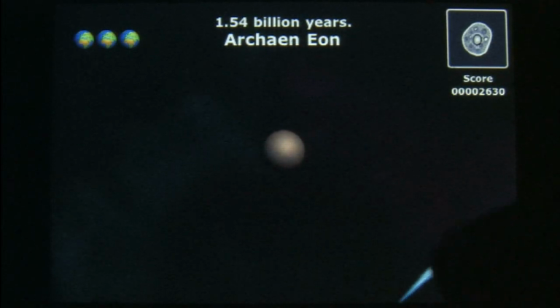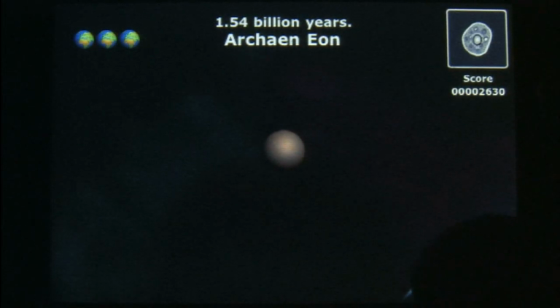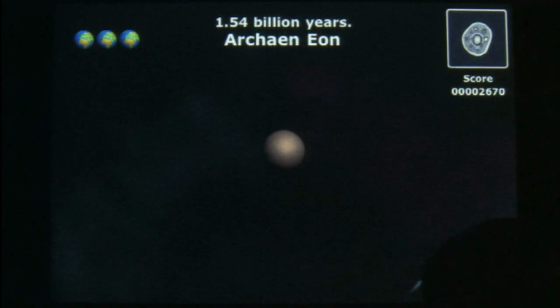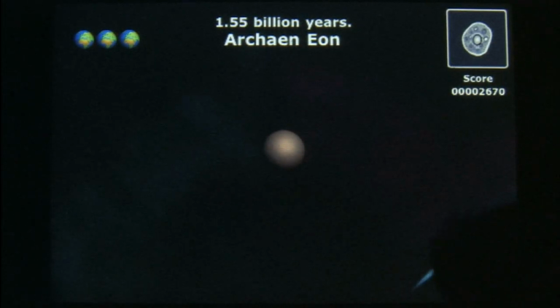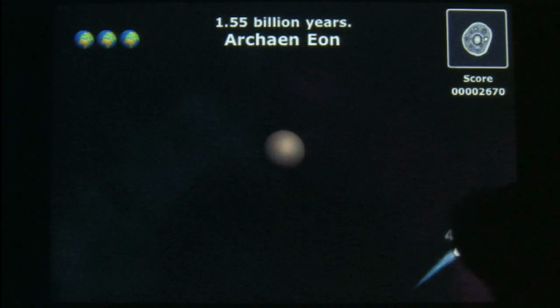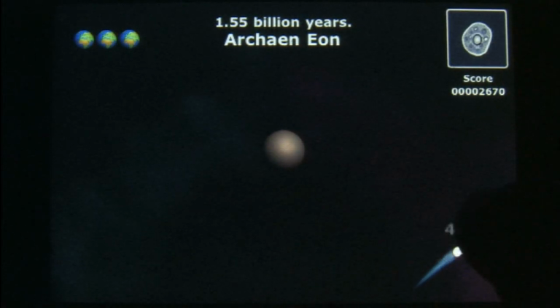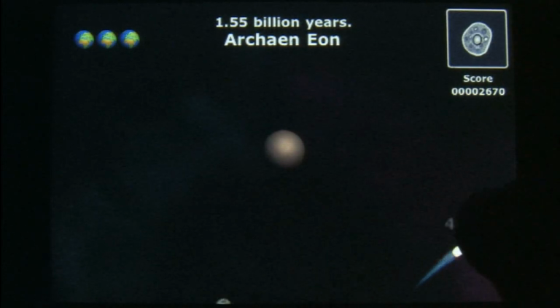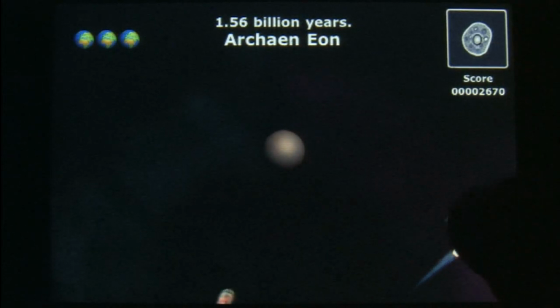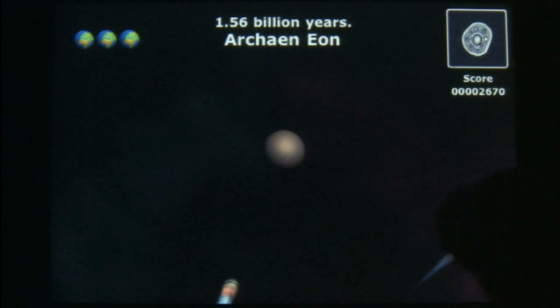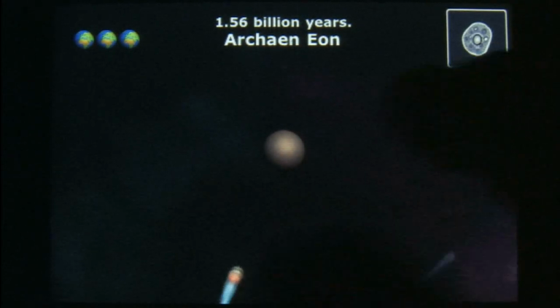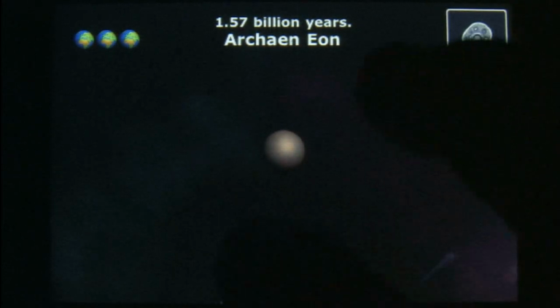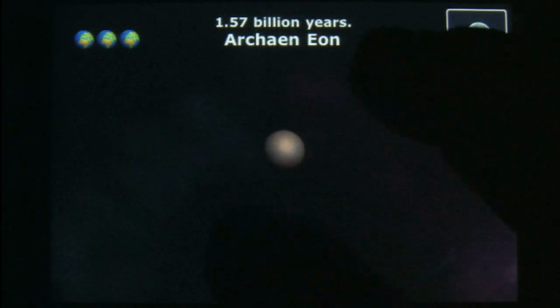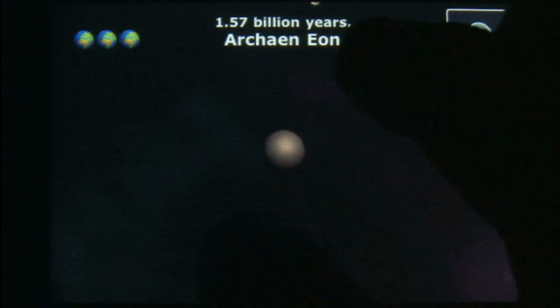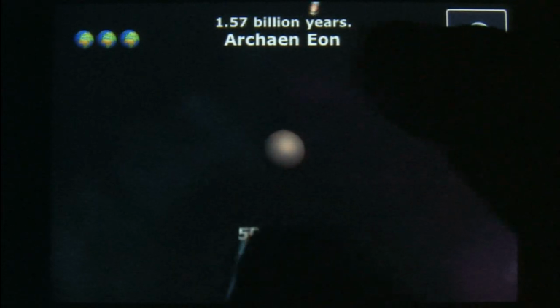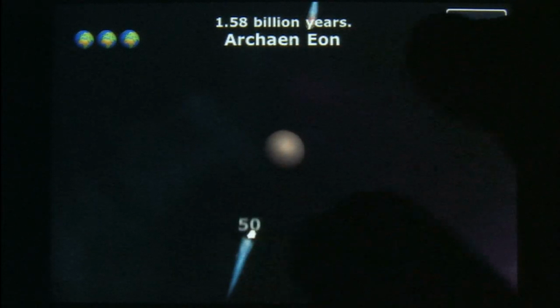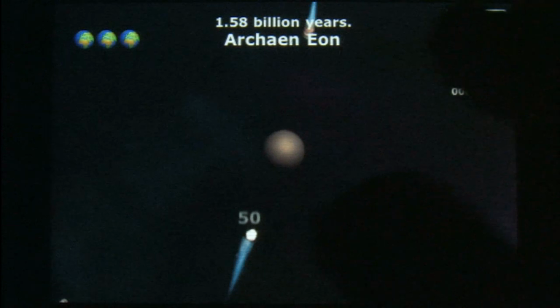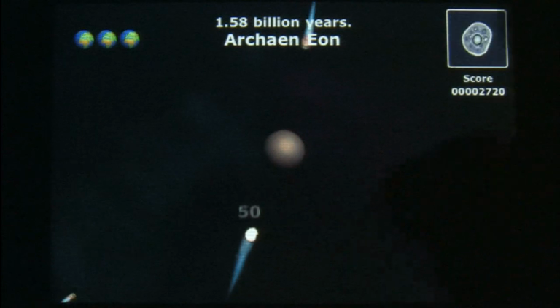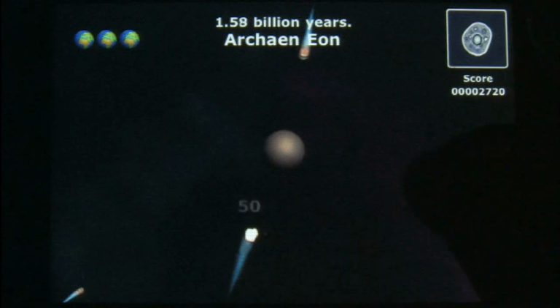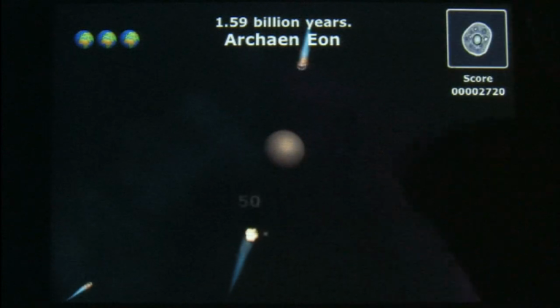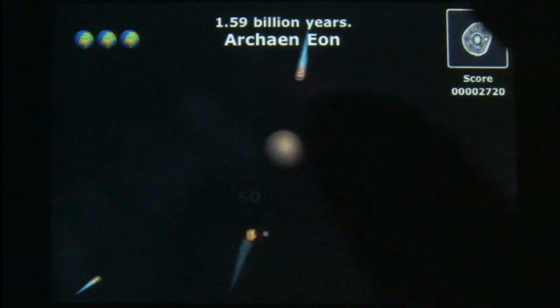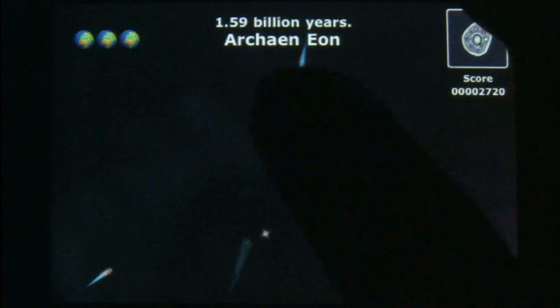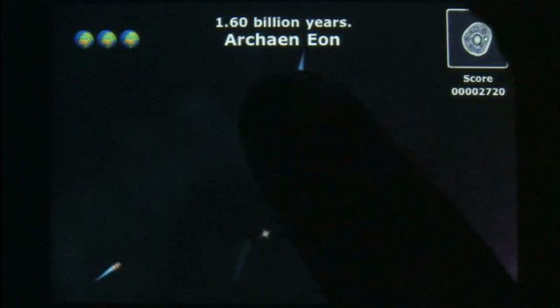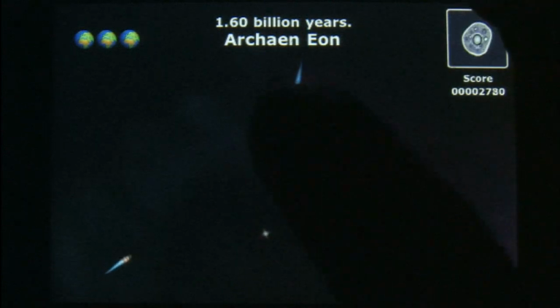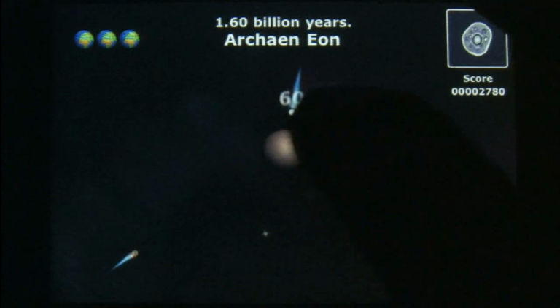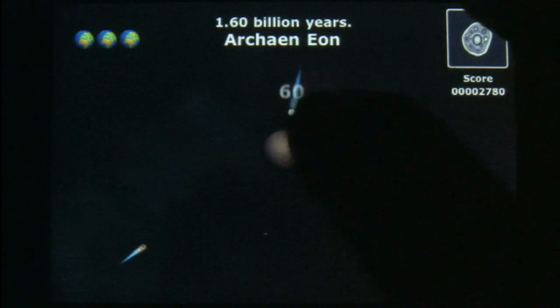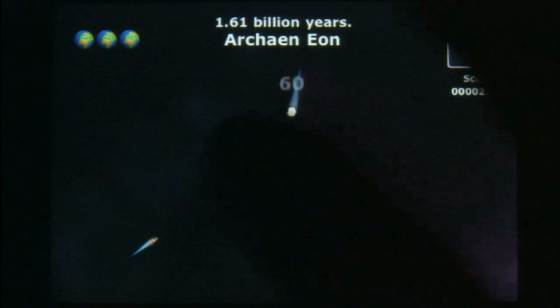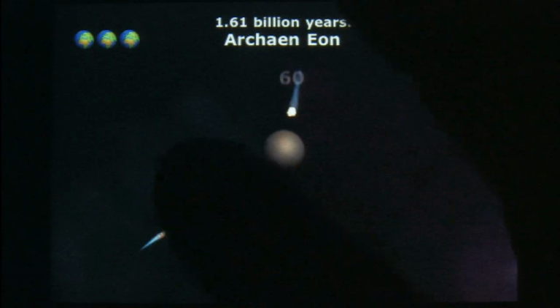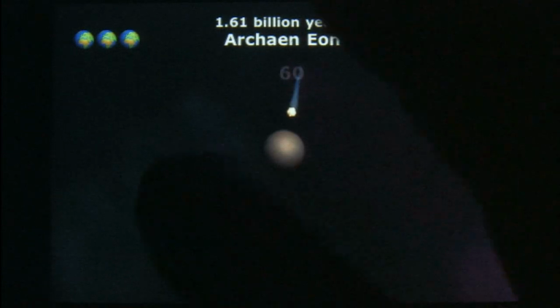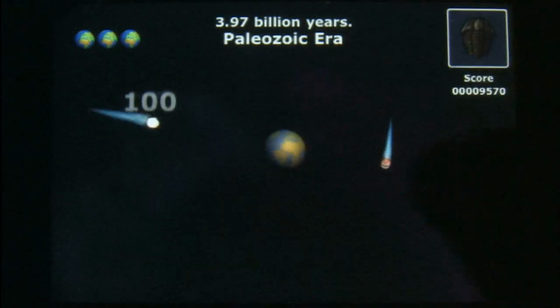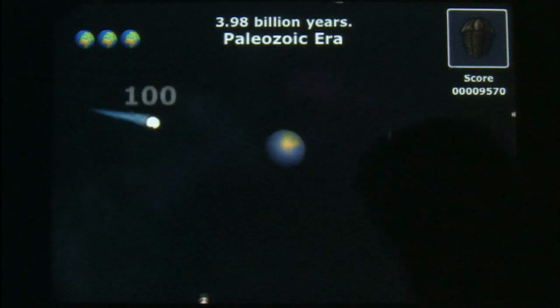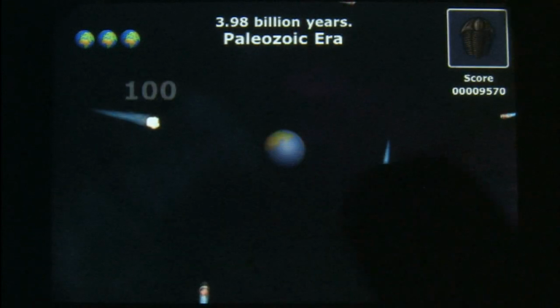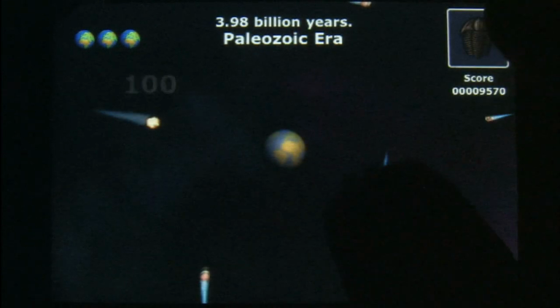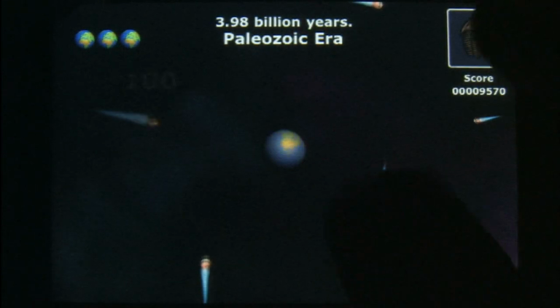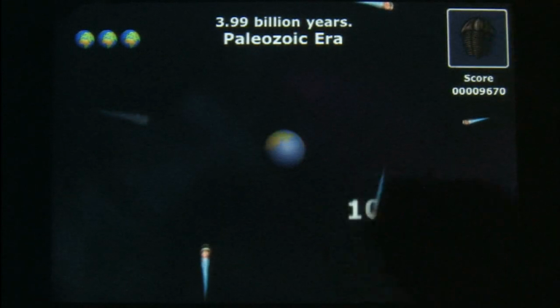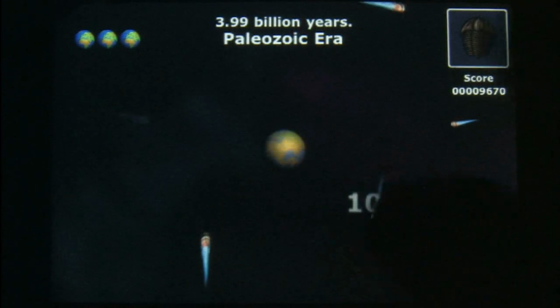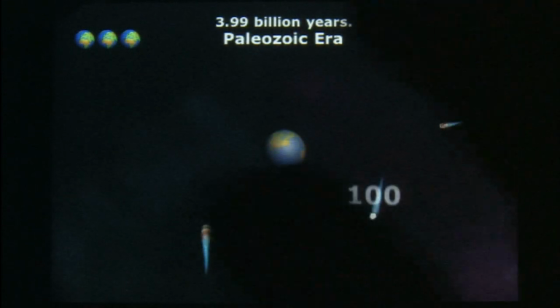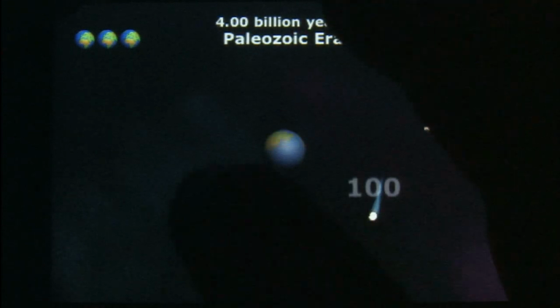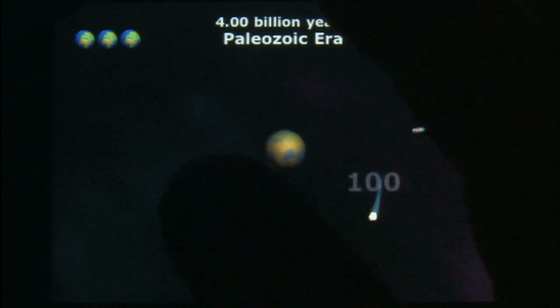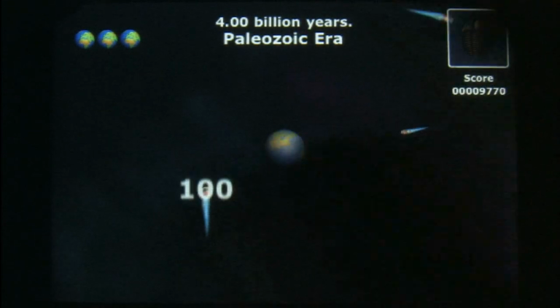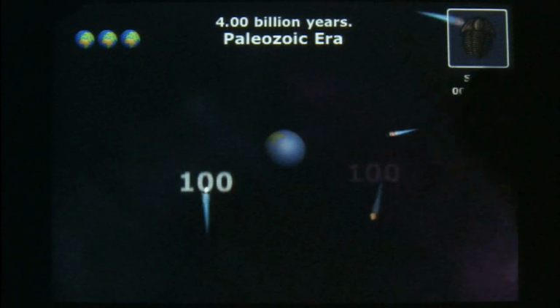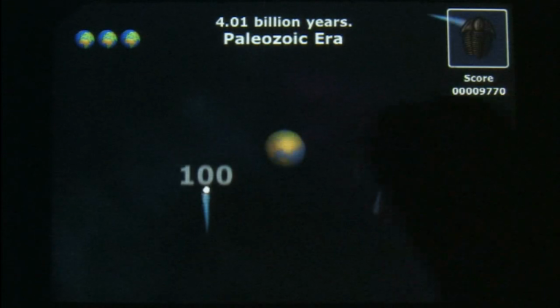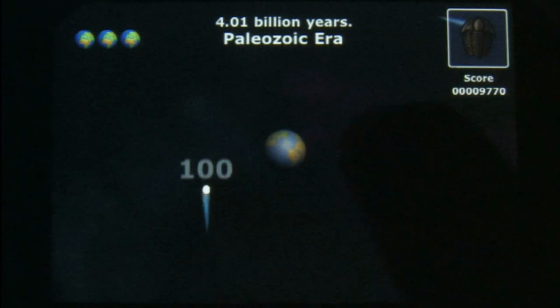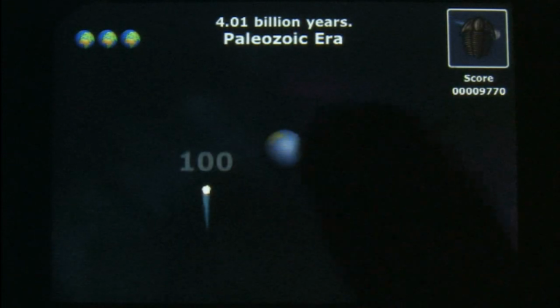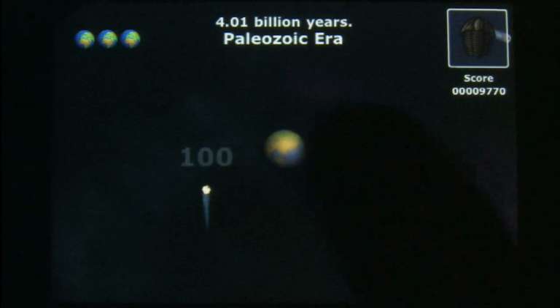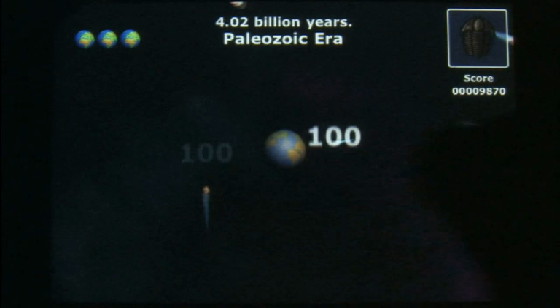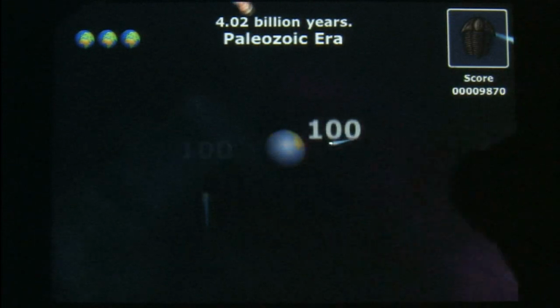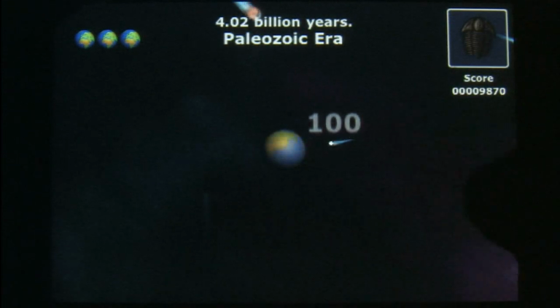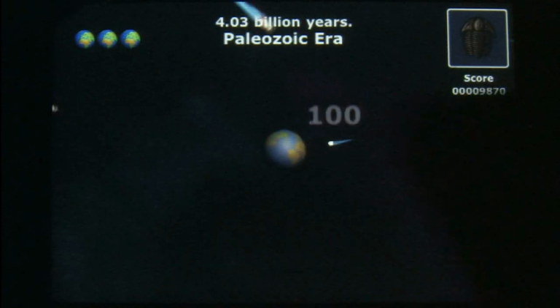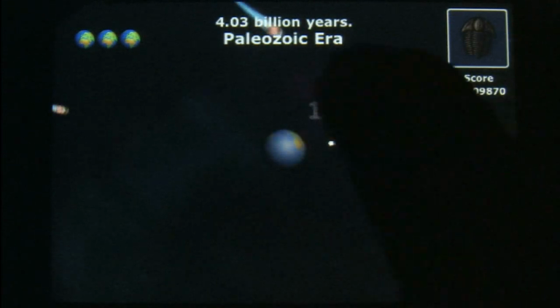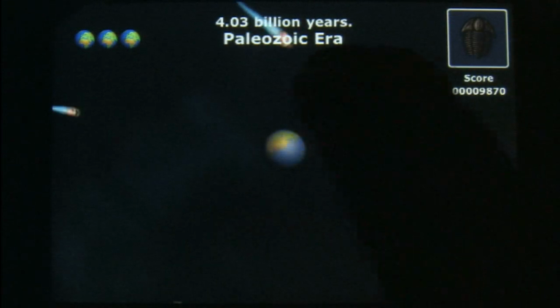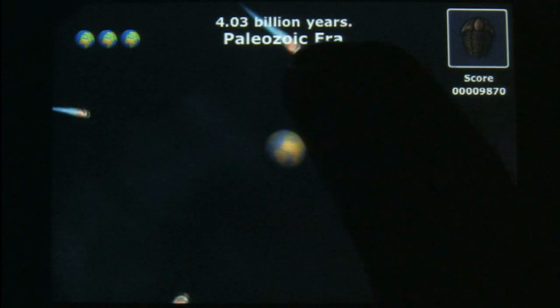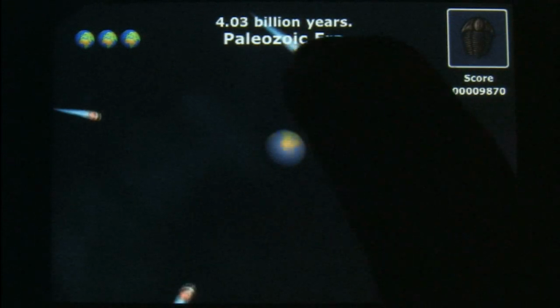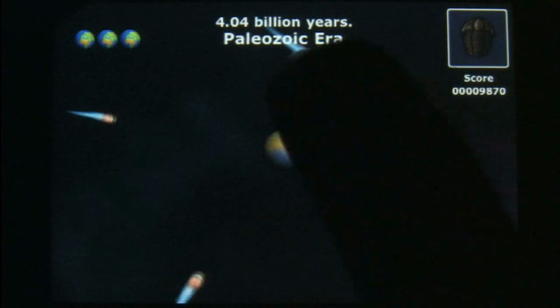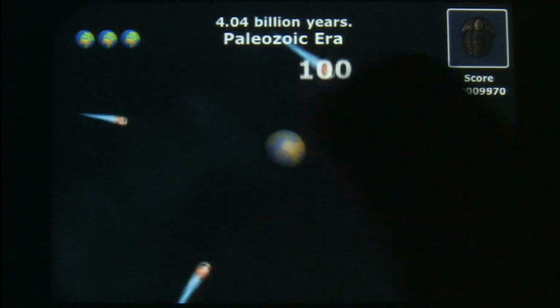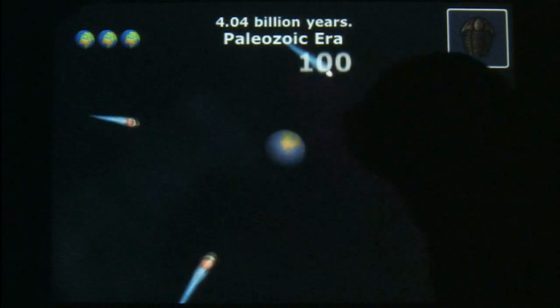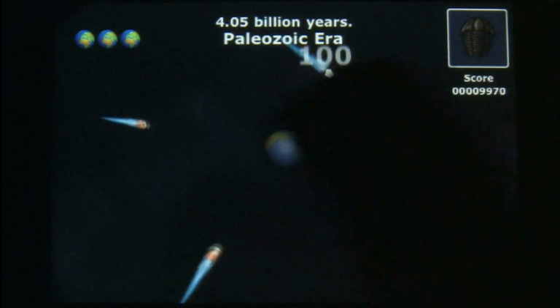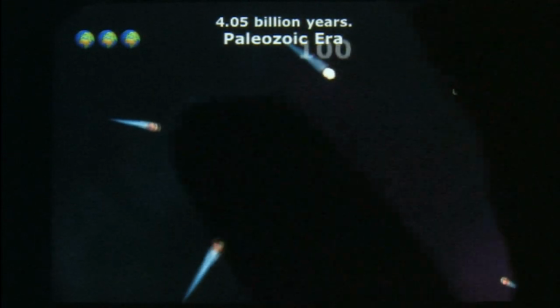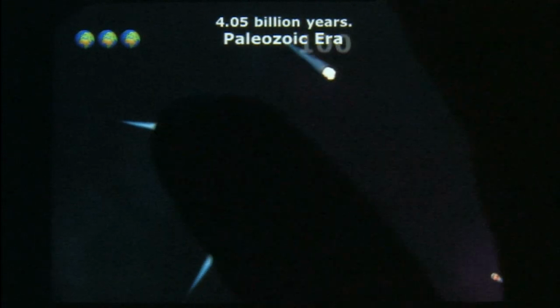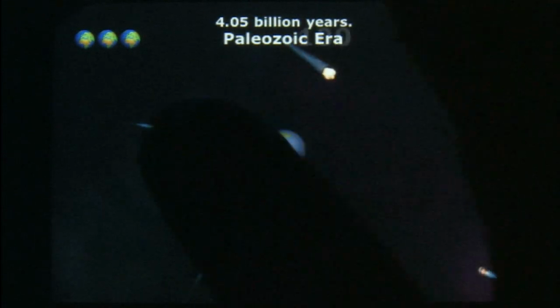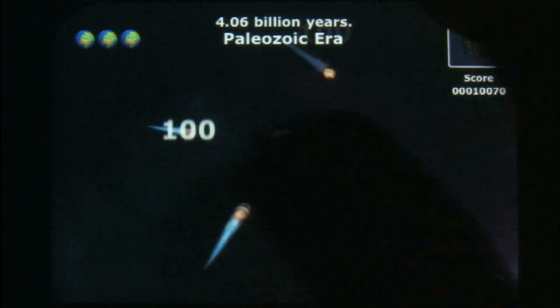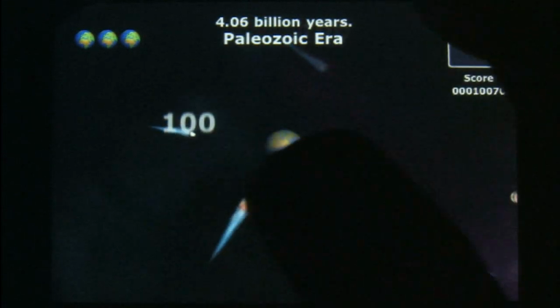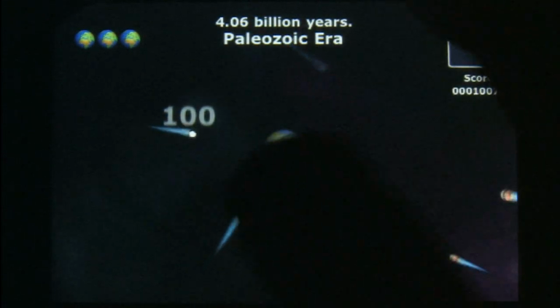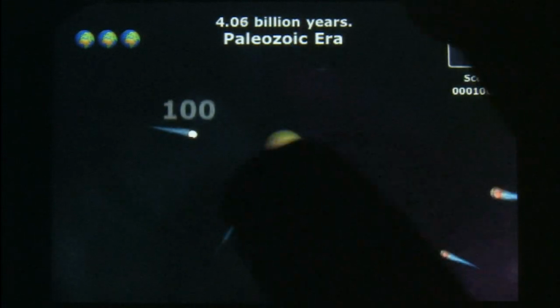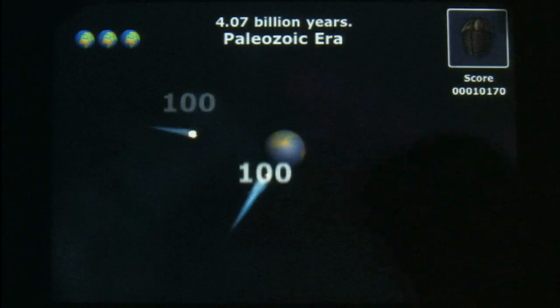If you tap them without missing, you earn a combo multiplier bonus. And if they break through your finger defense and hit the planet, then something changes in the storyline.